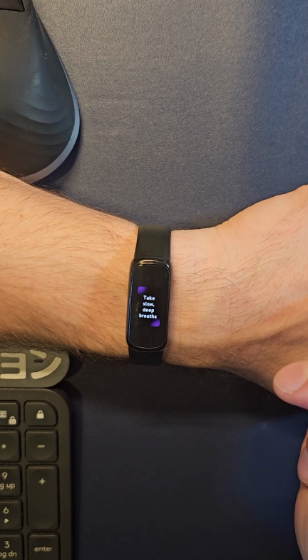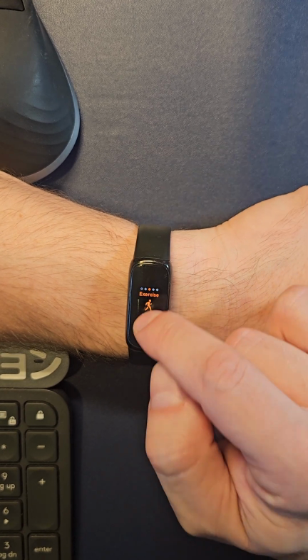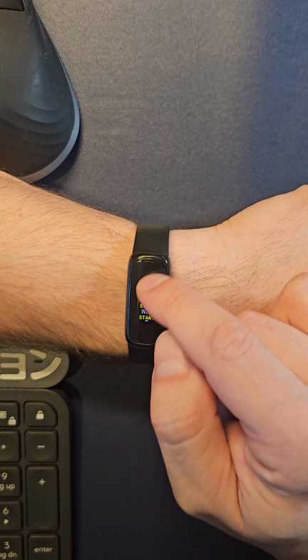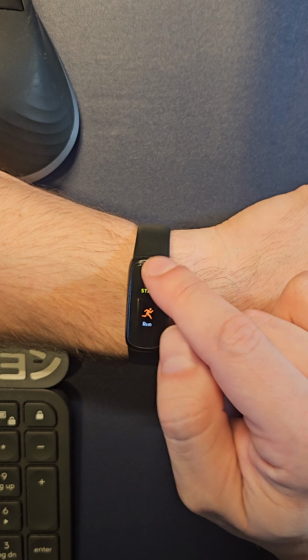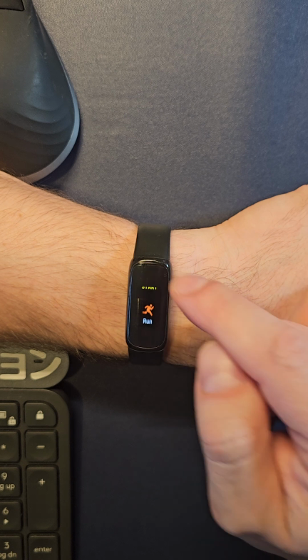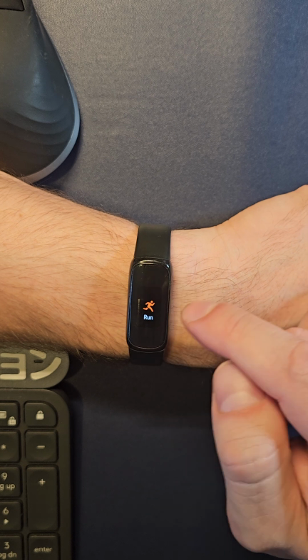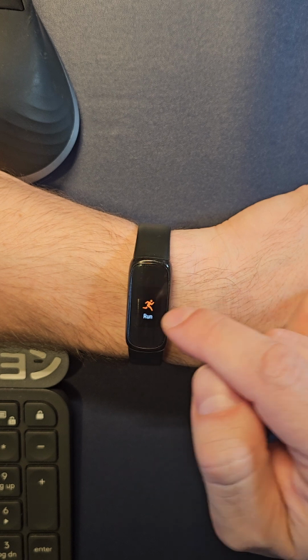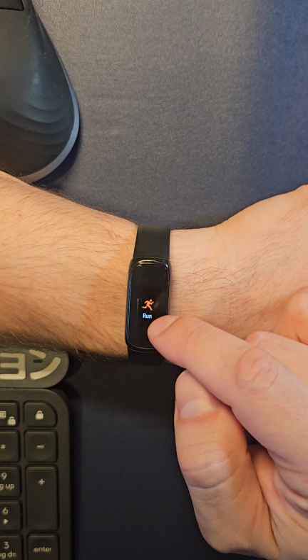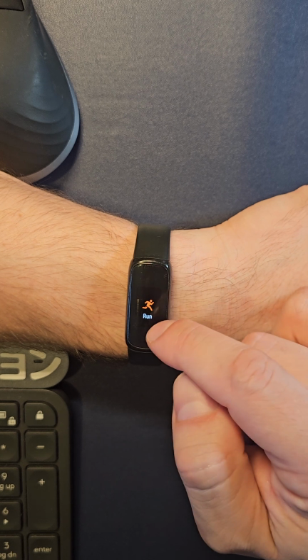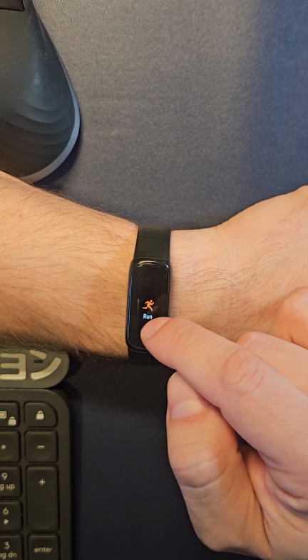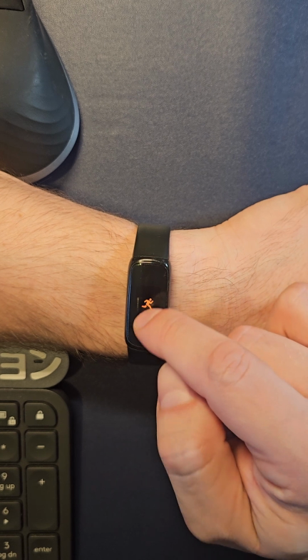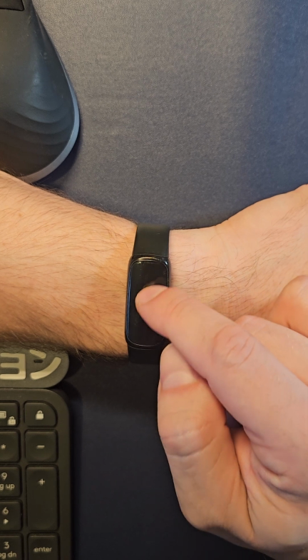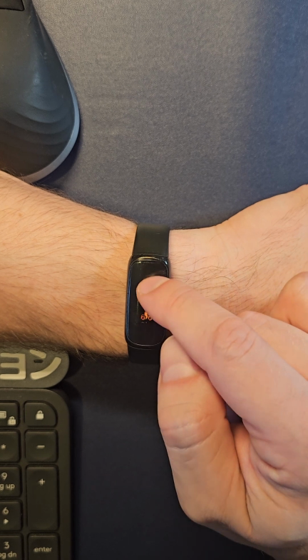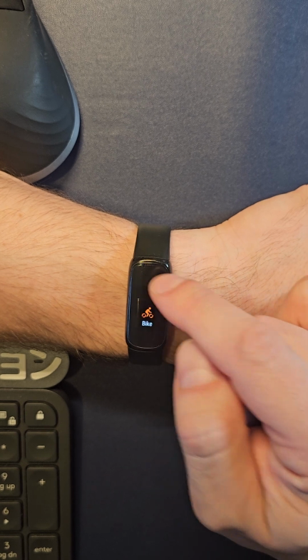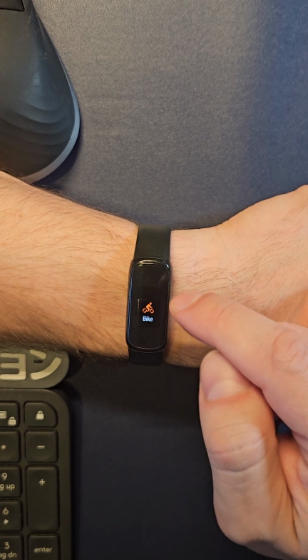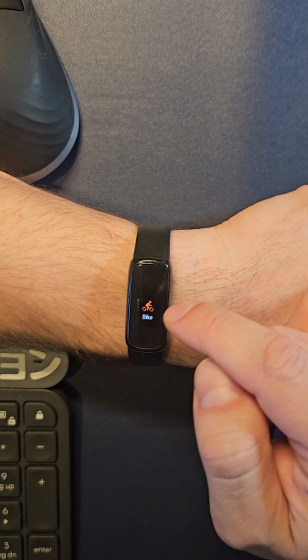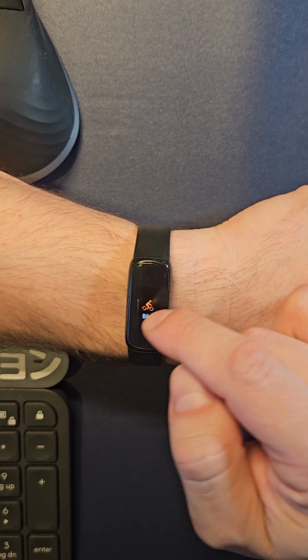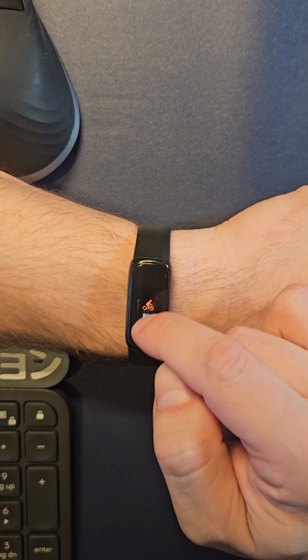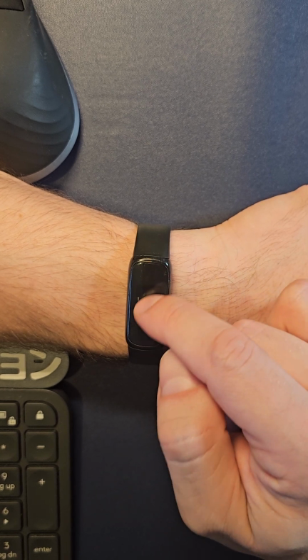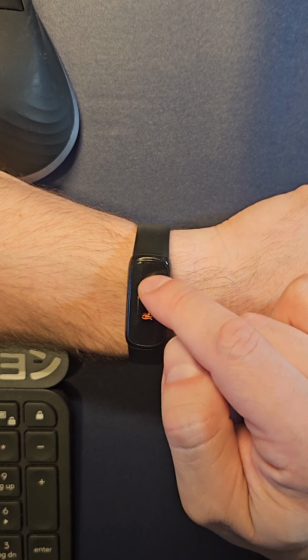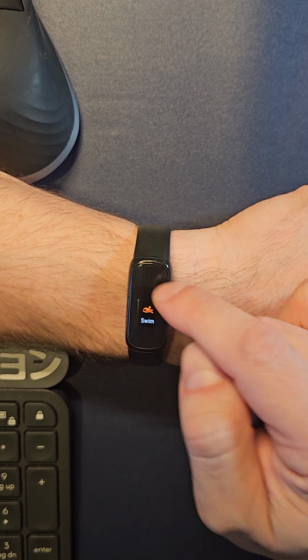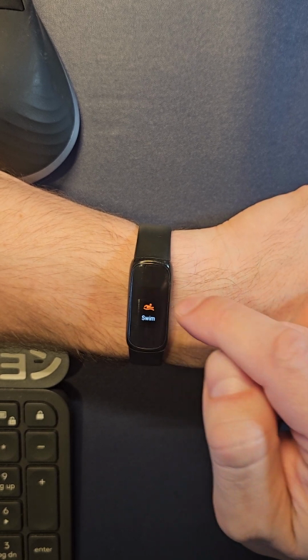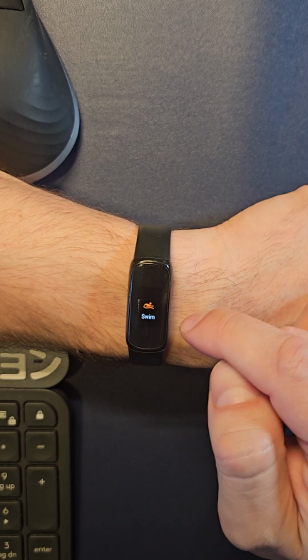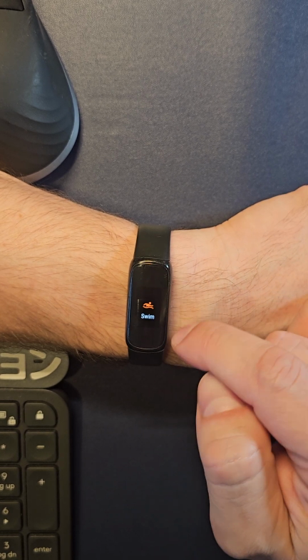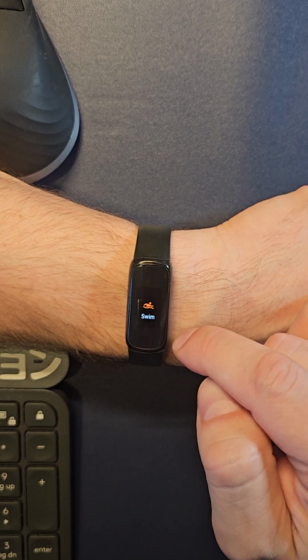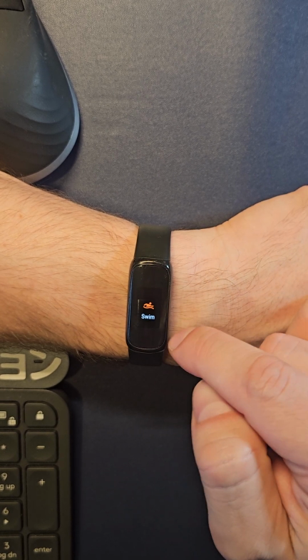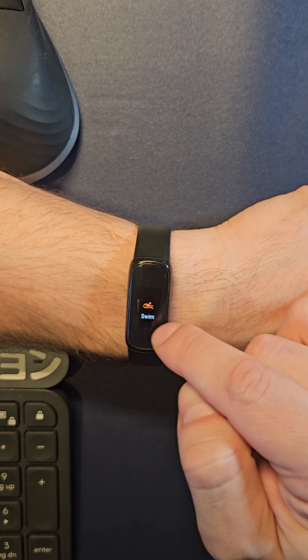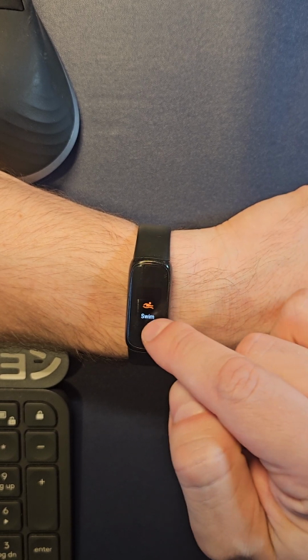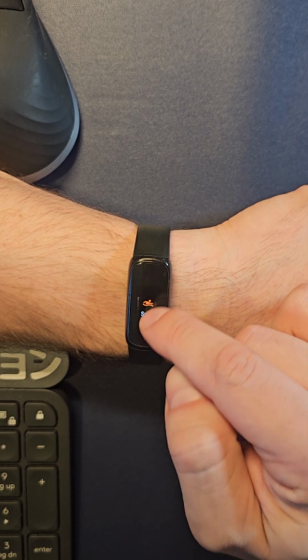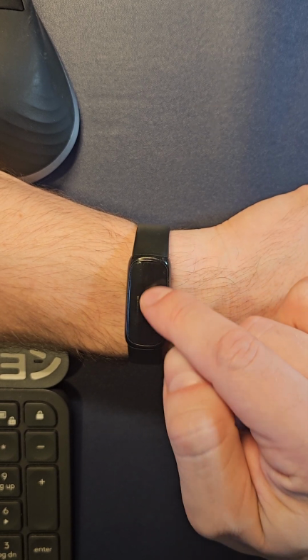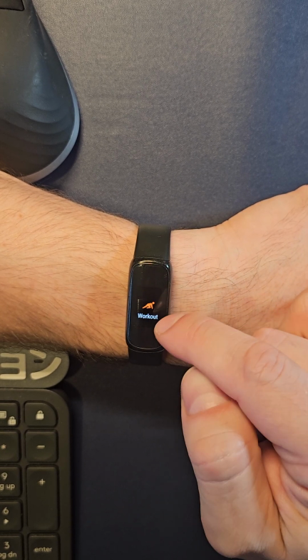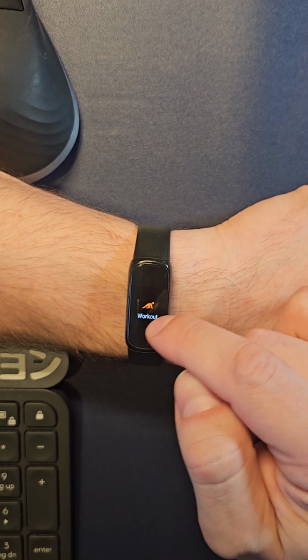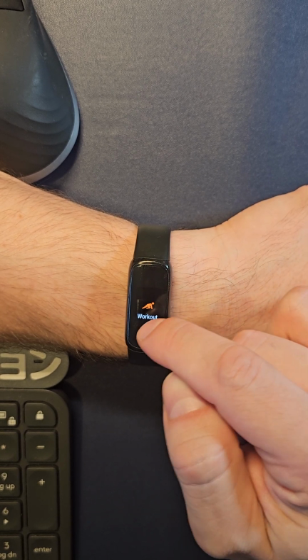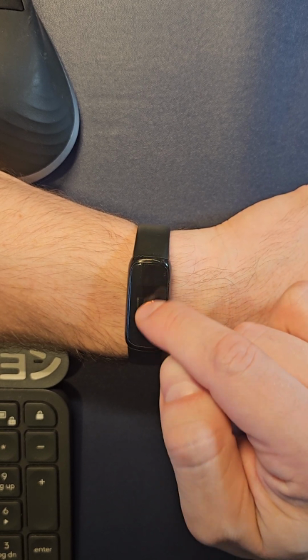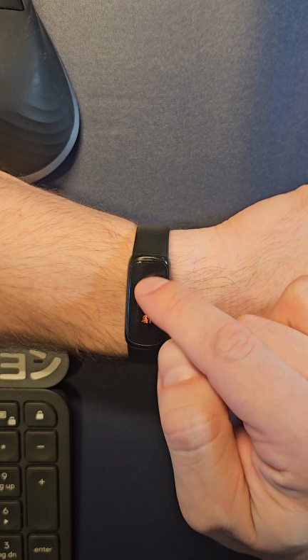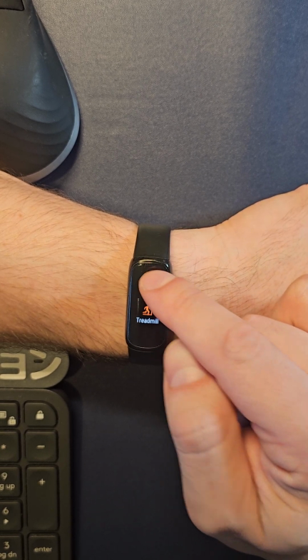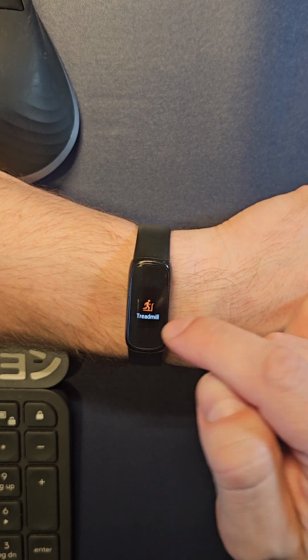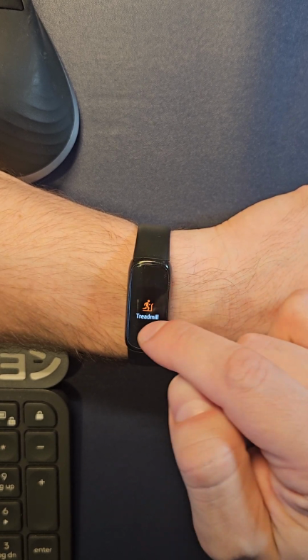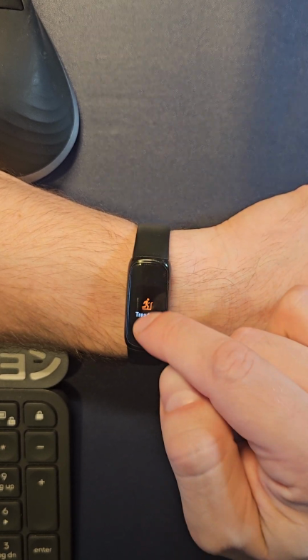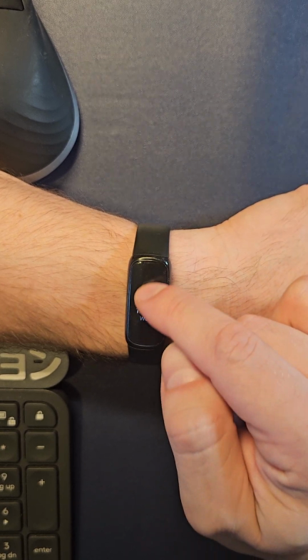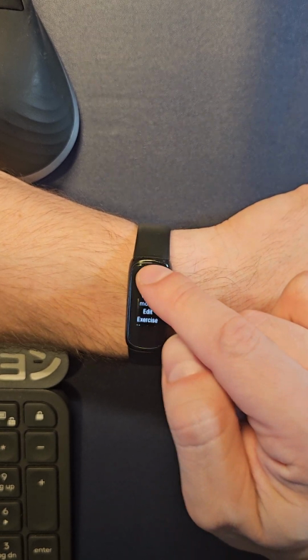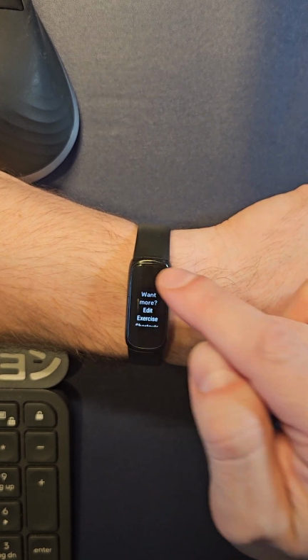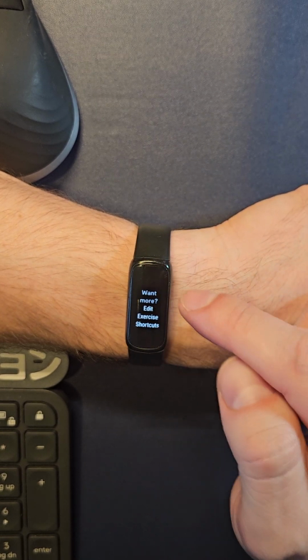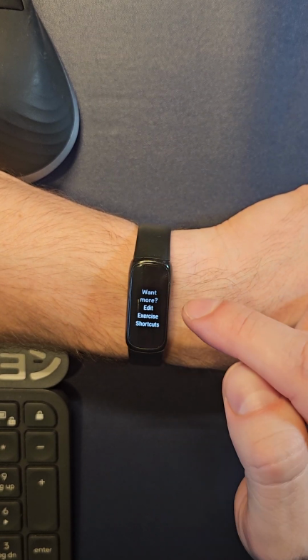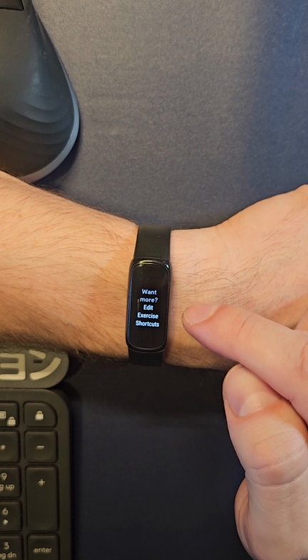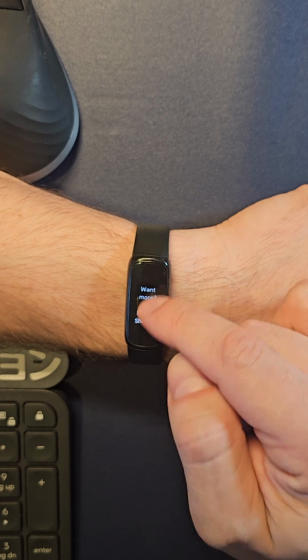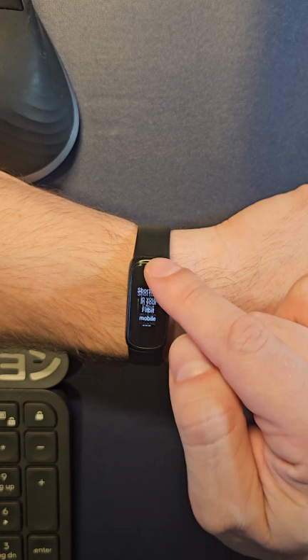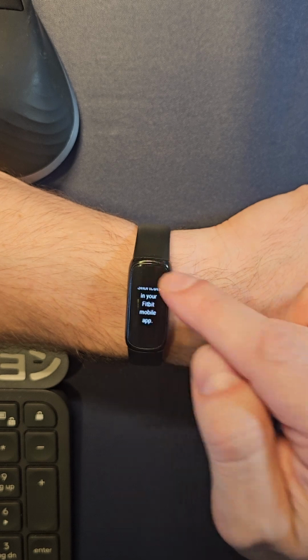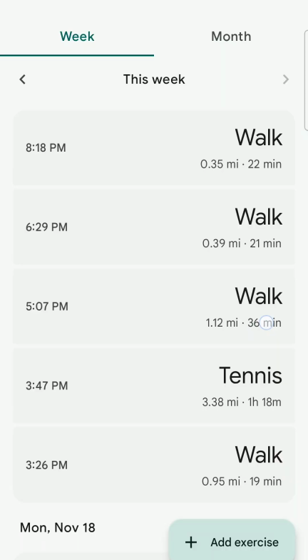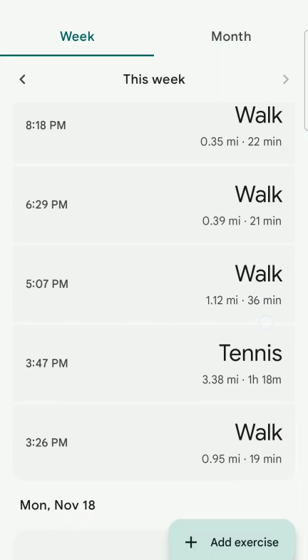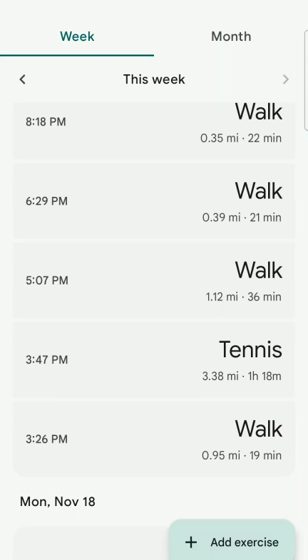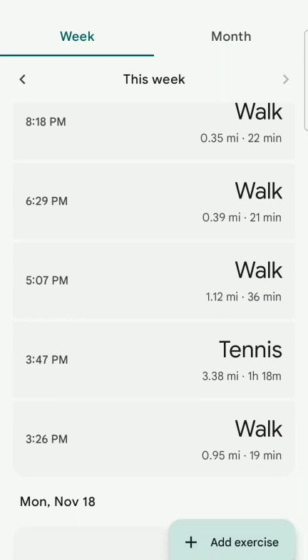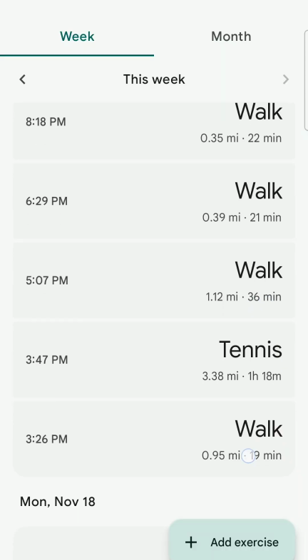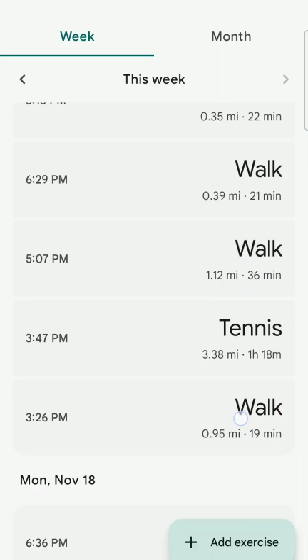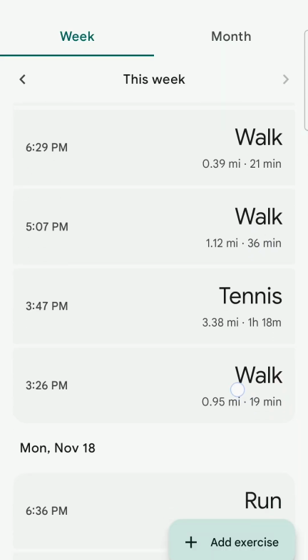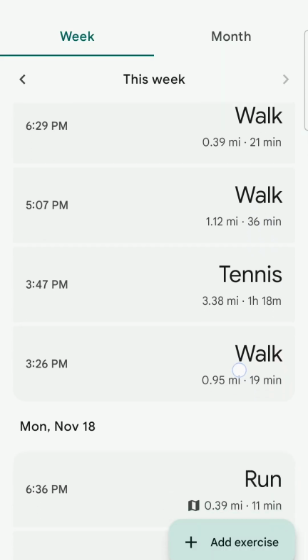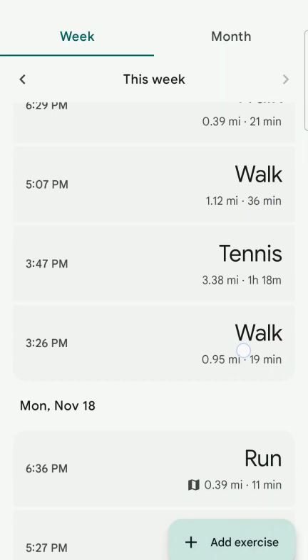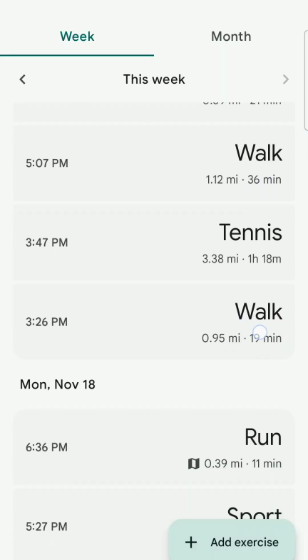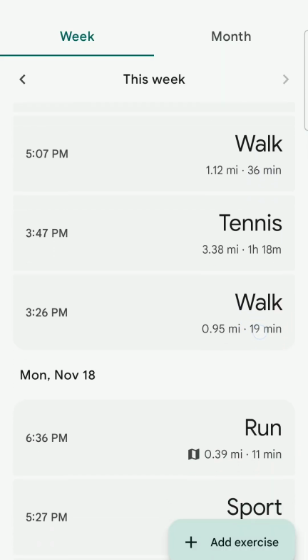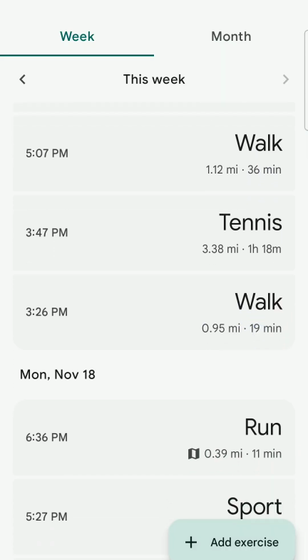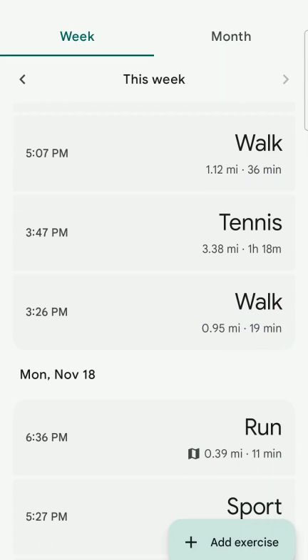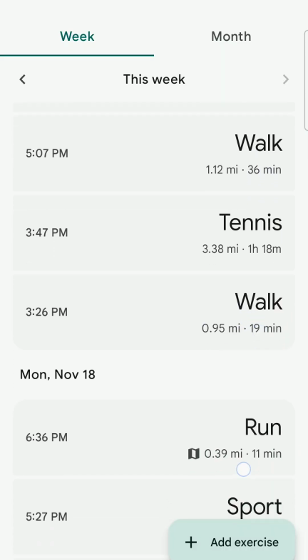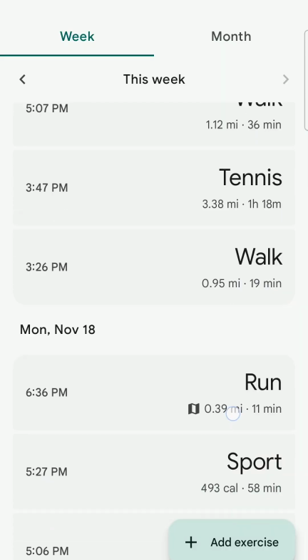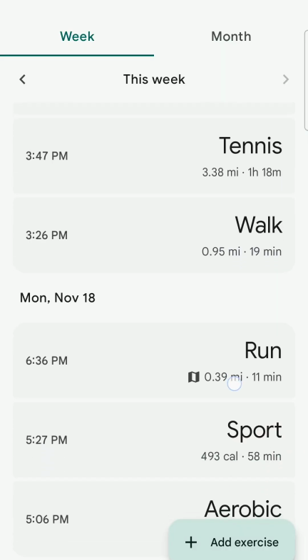Then you can do your exercises: run, bike, swim, workout, treadmill — you can do them in the Fitbit mobile app.